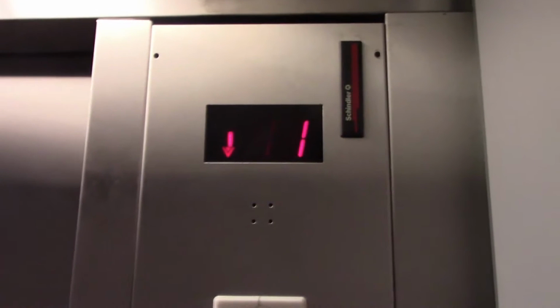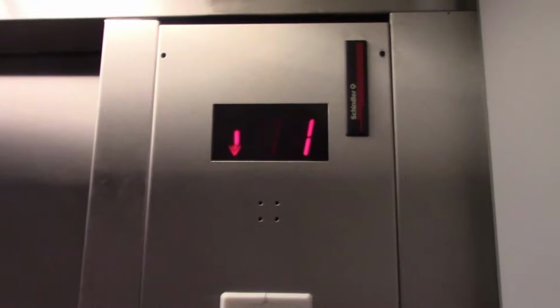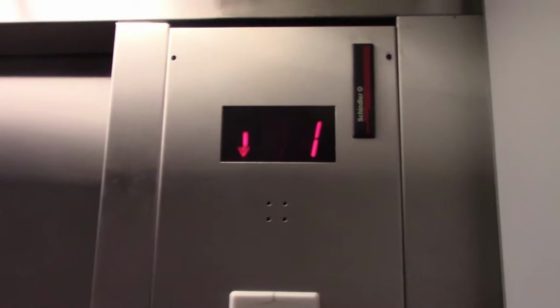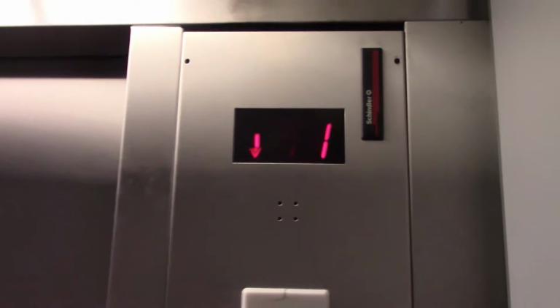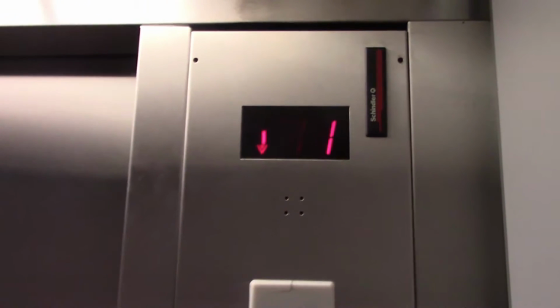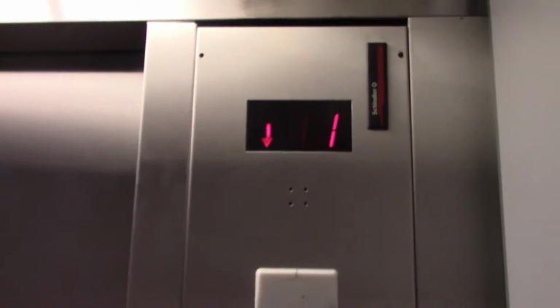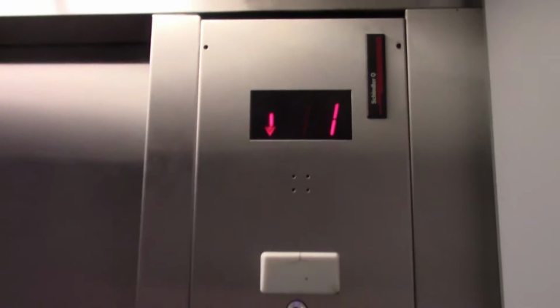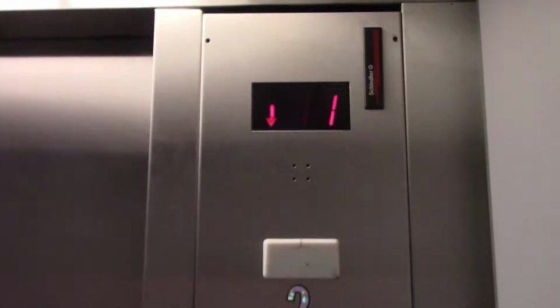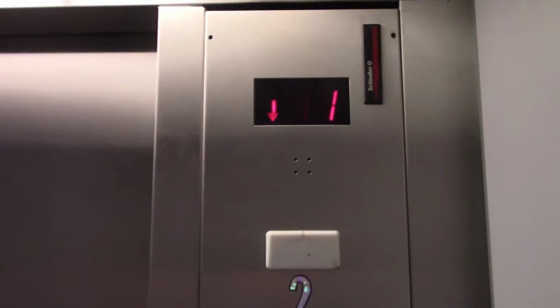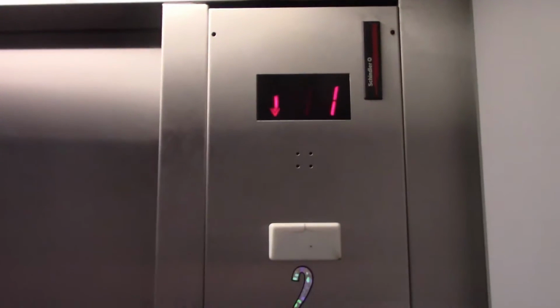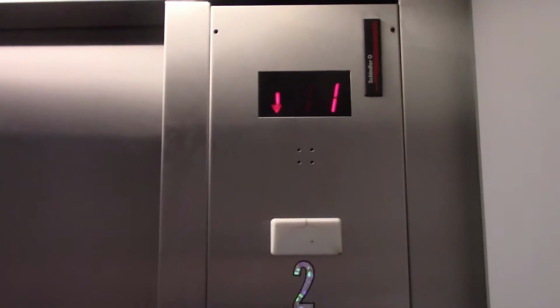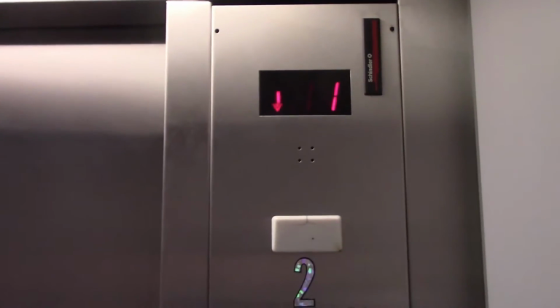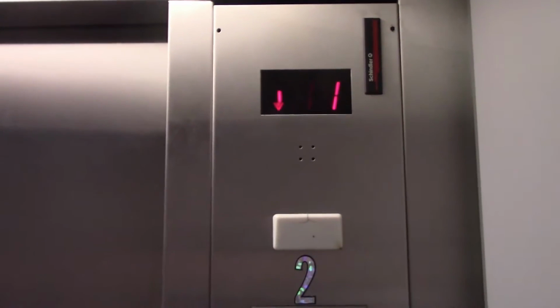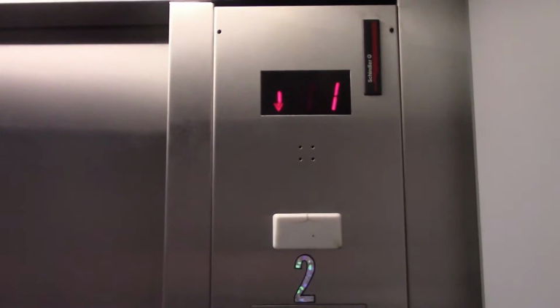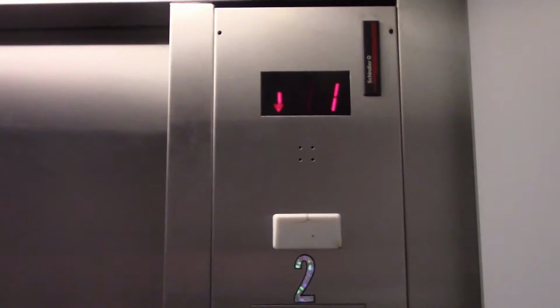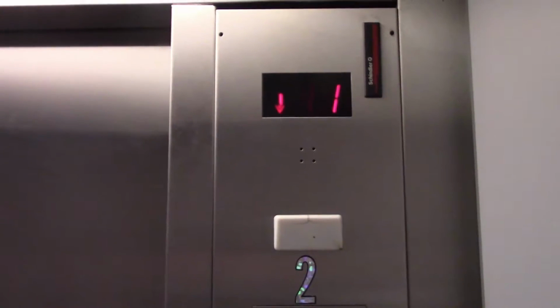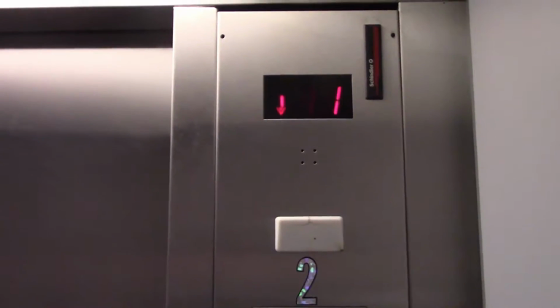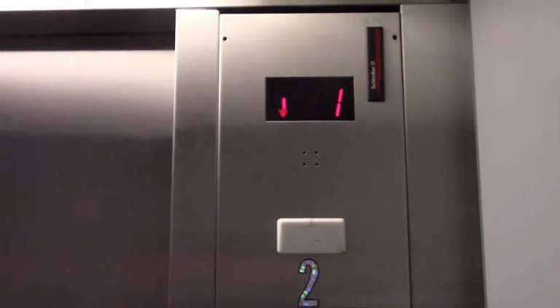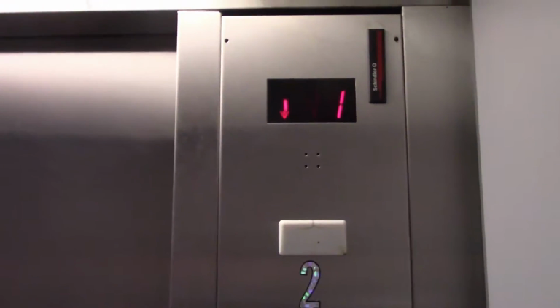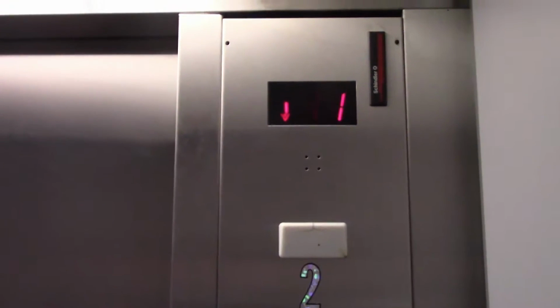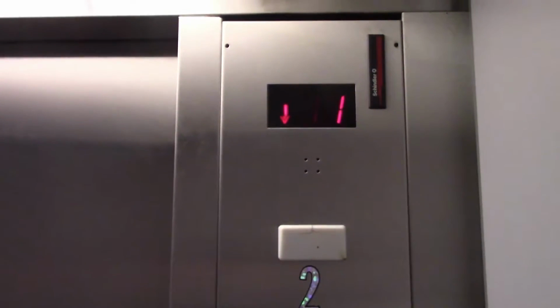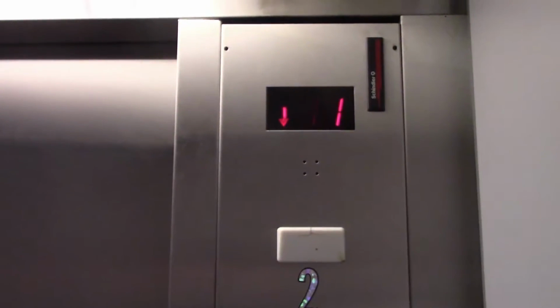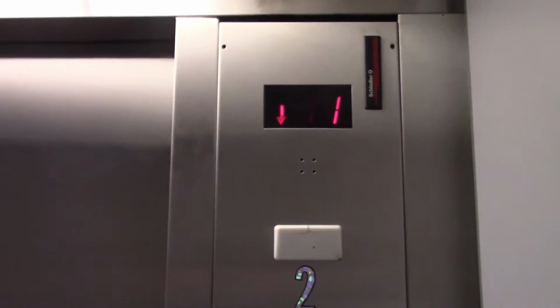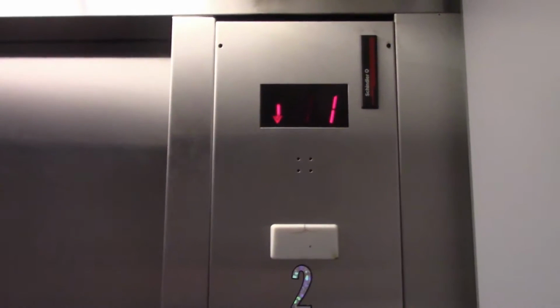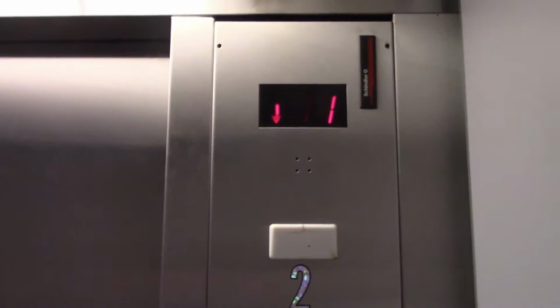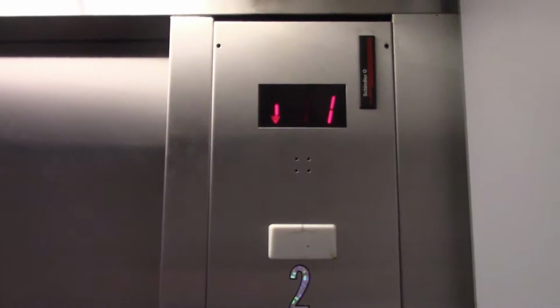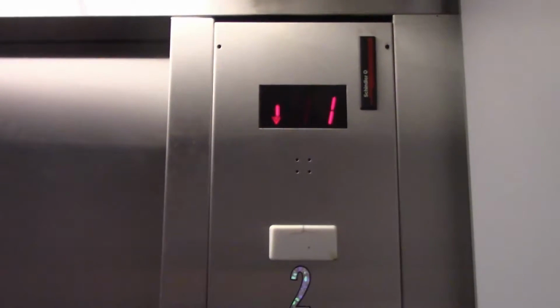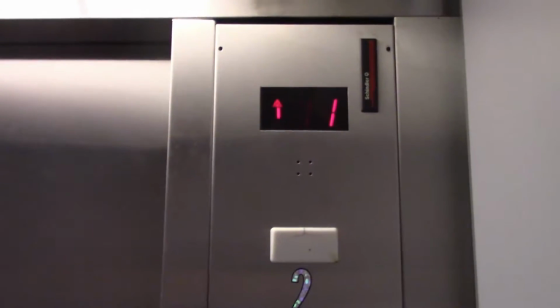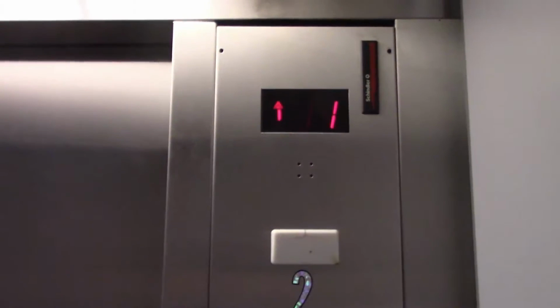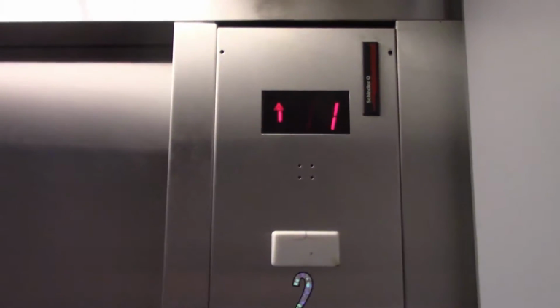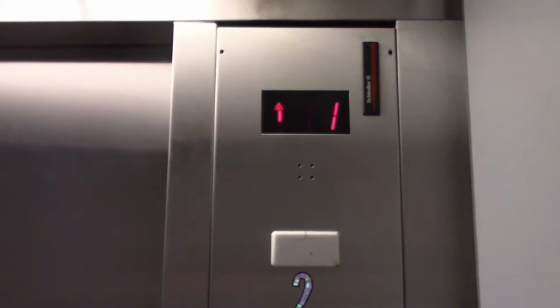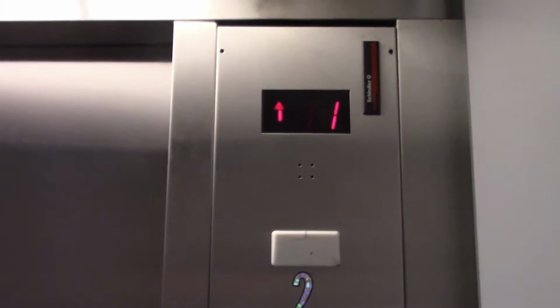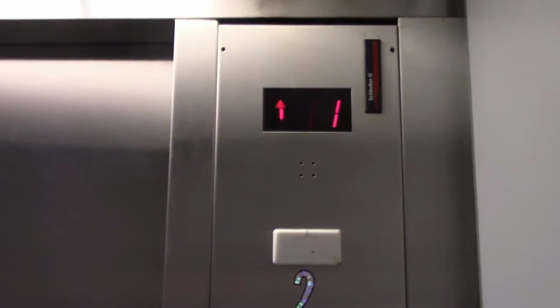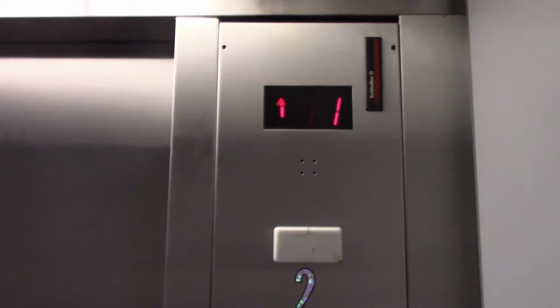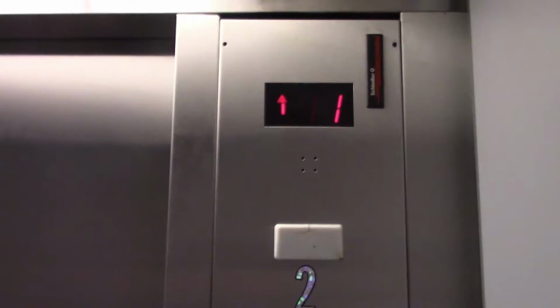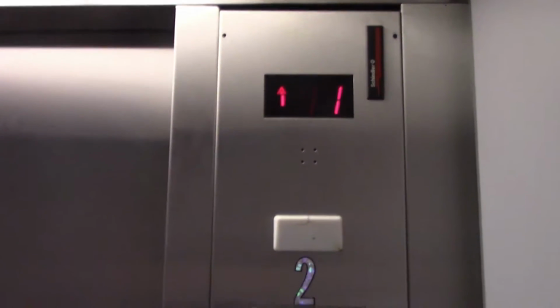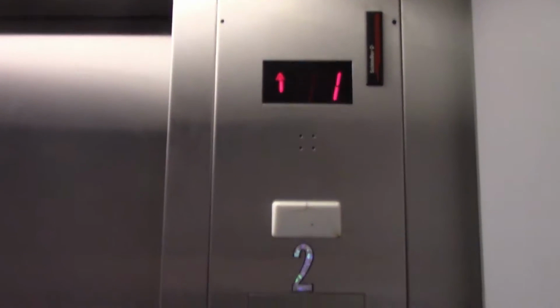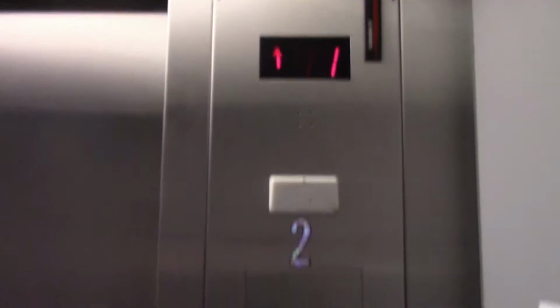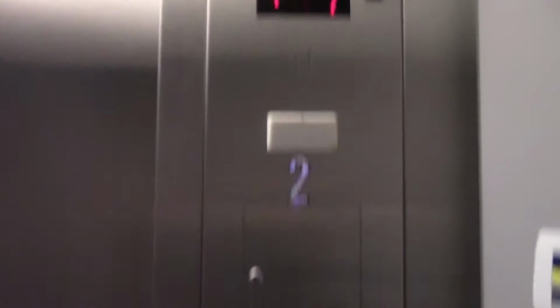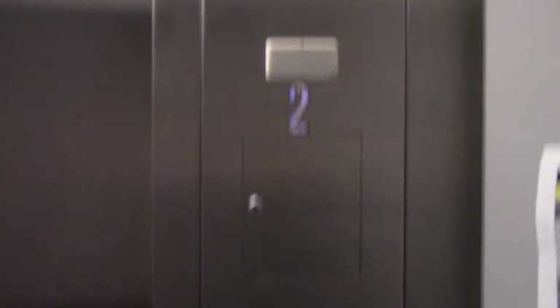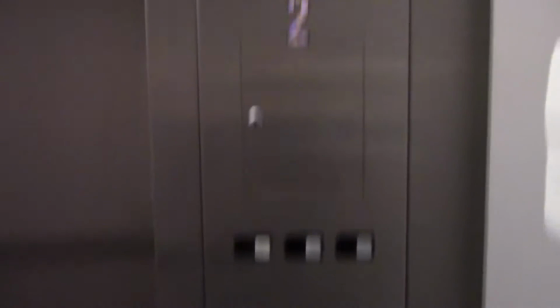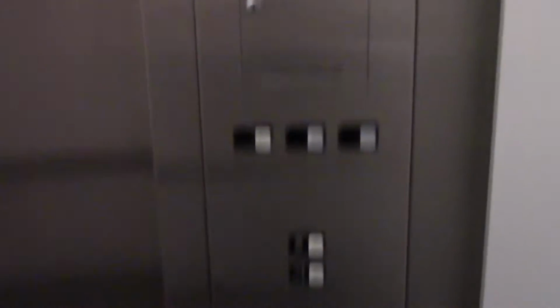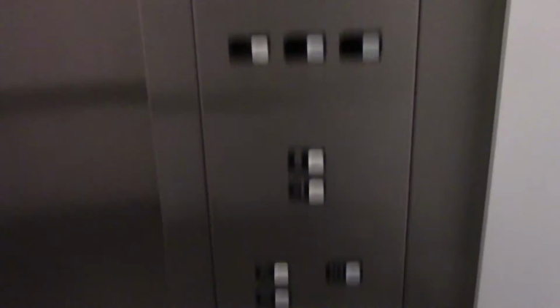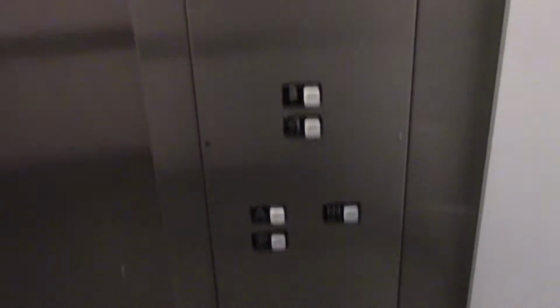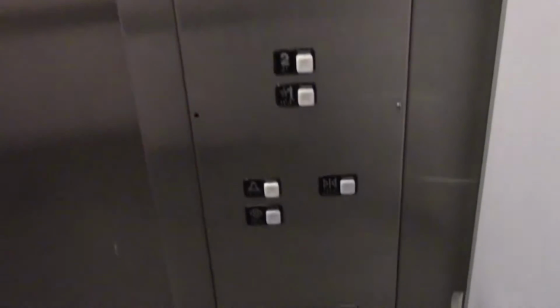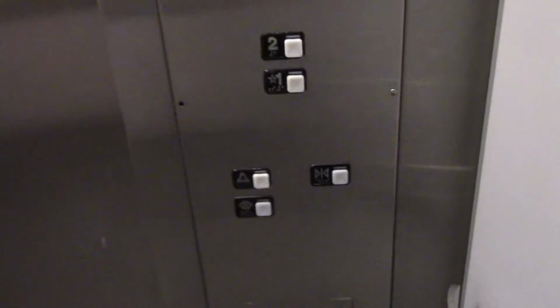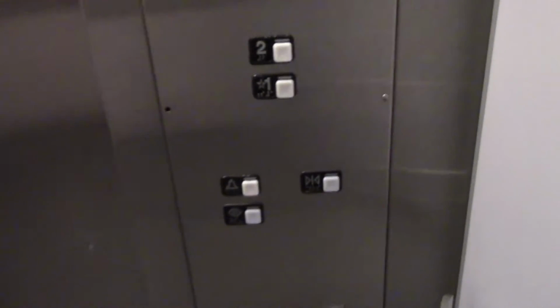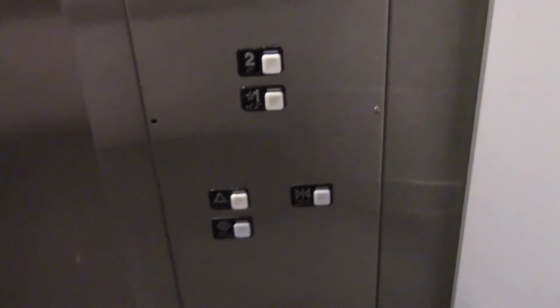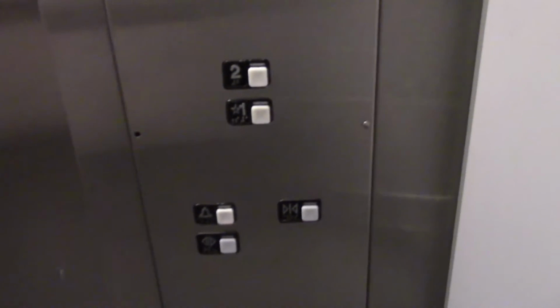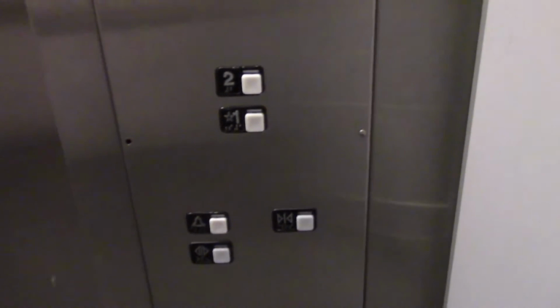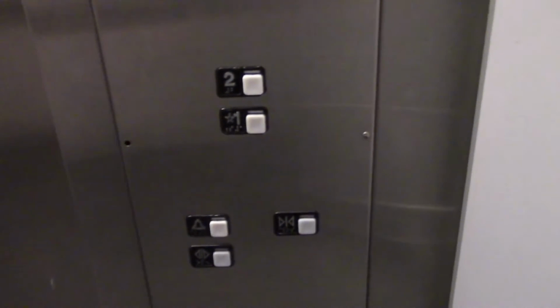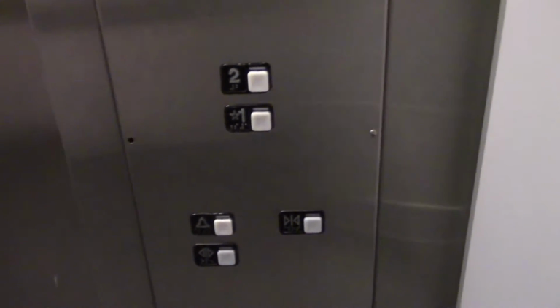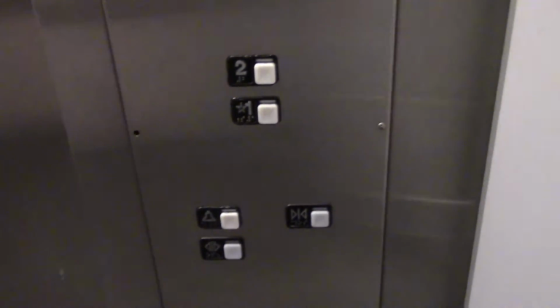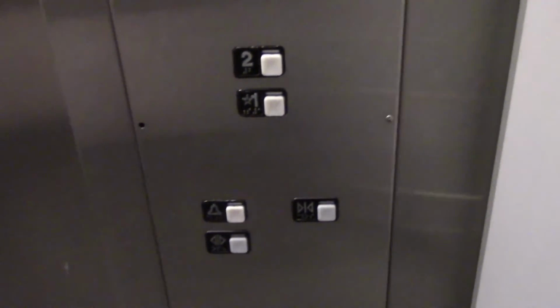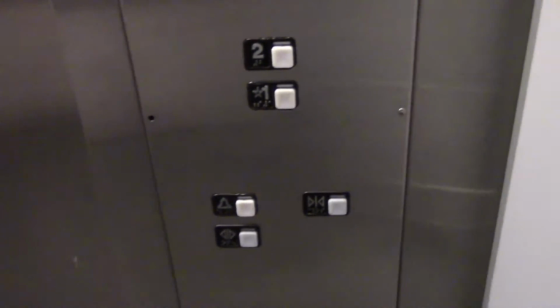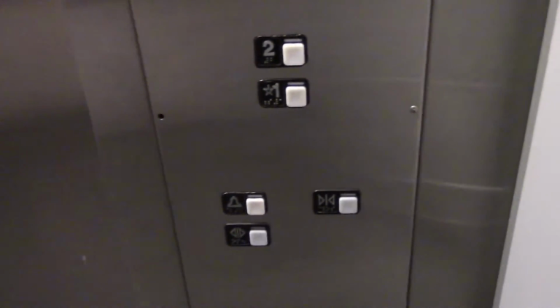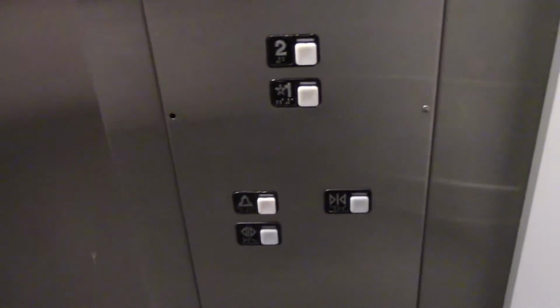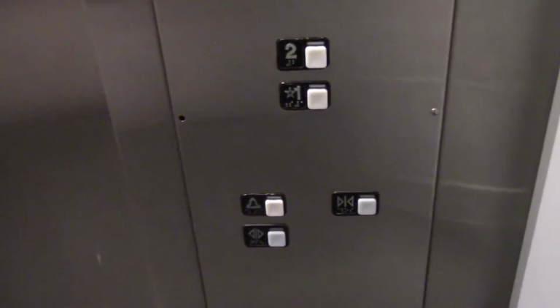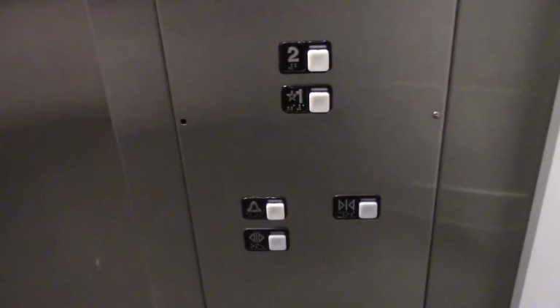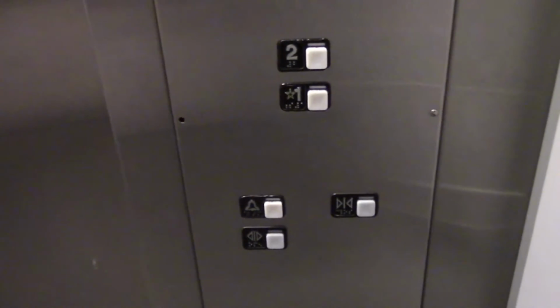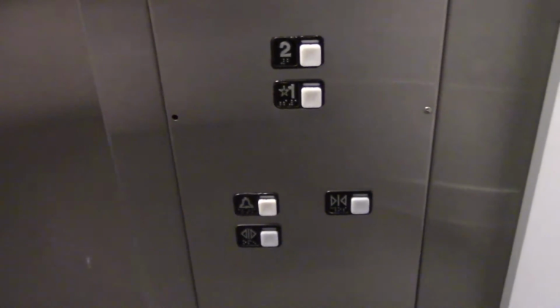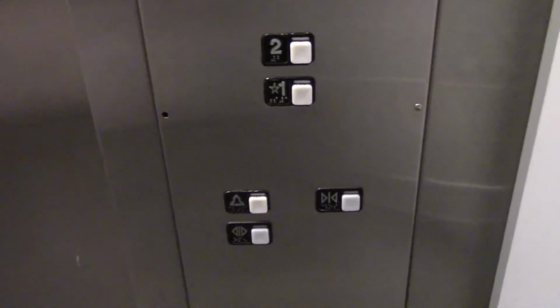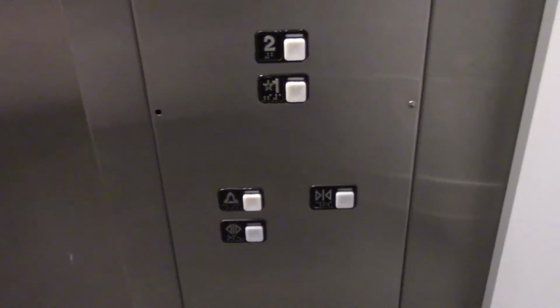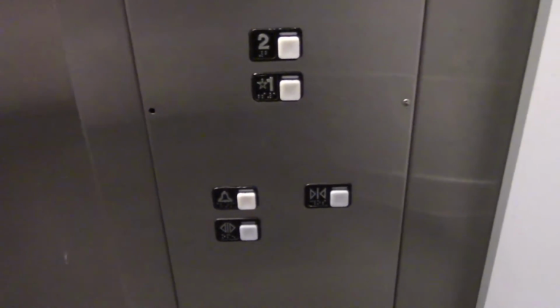This is apparently the elevator at Saks Fifth Avenue Off 5th, at the Outlets at Berkneytown Center in Paramus, New Jersey.